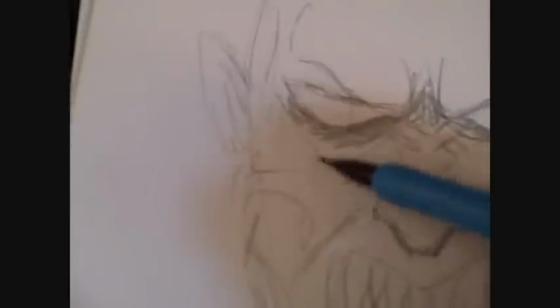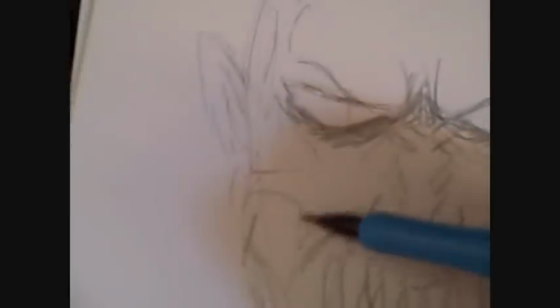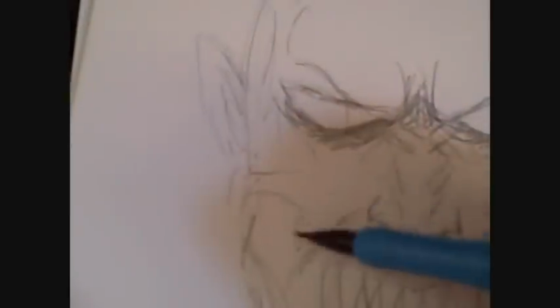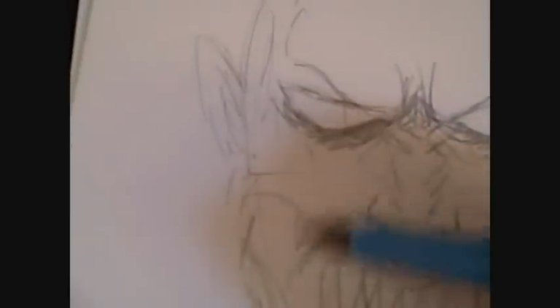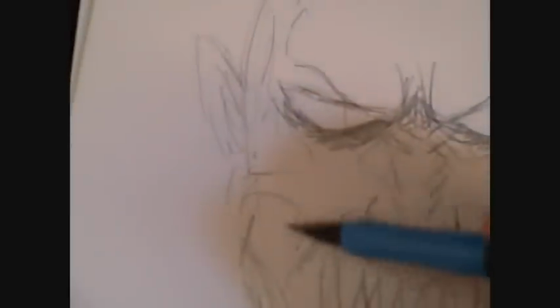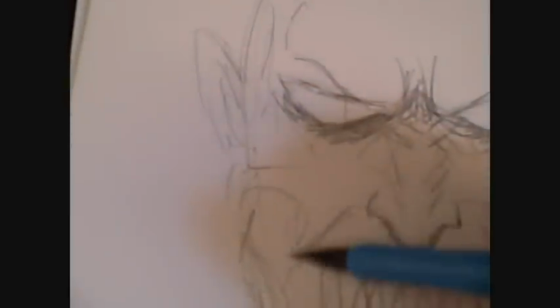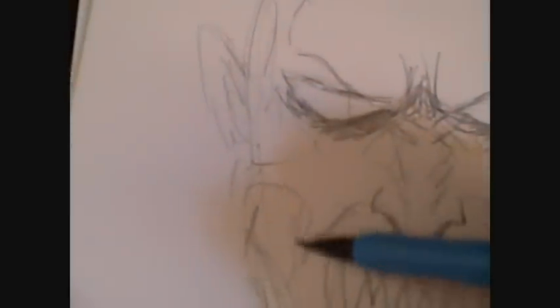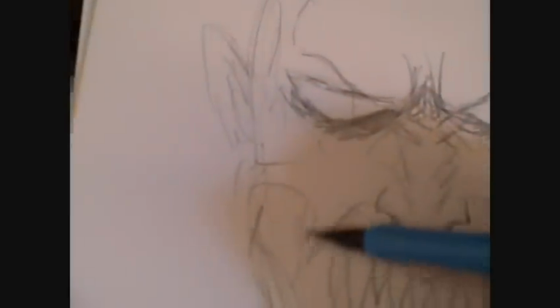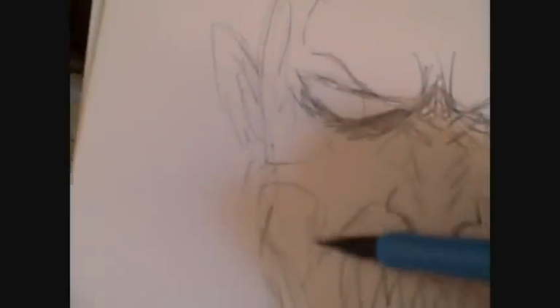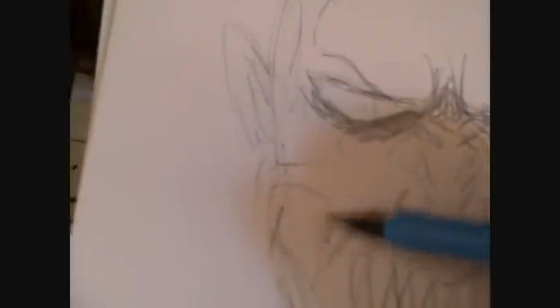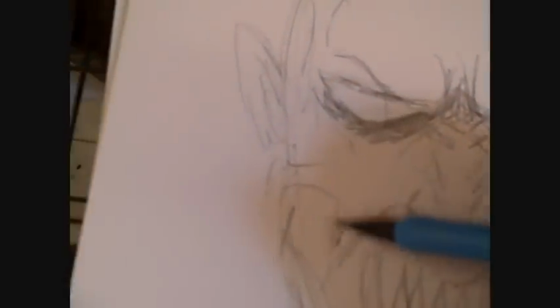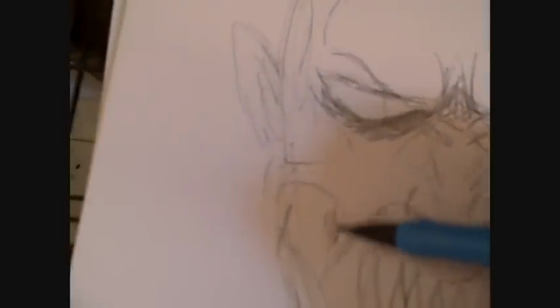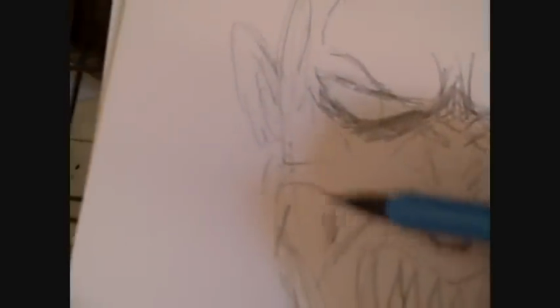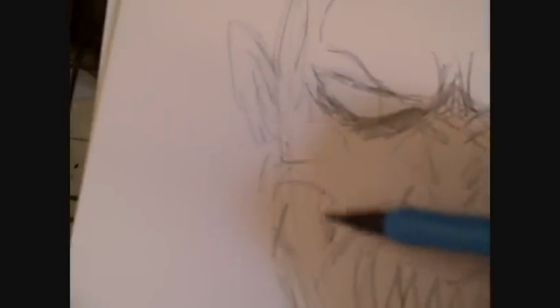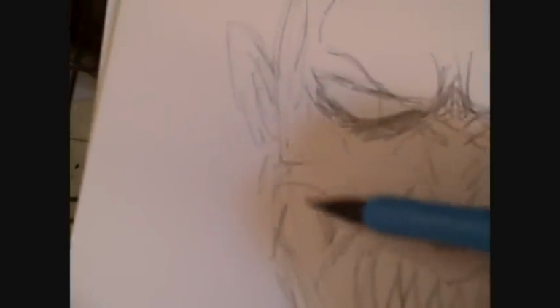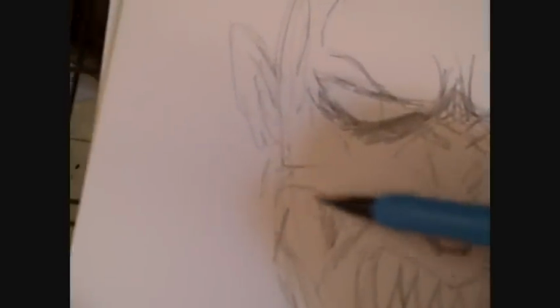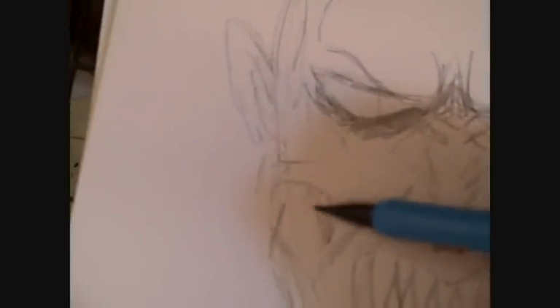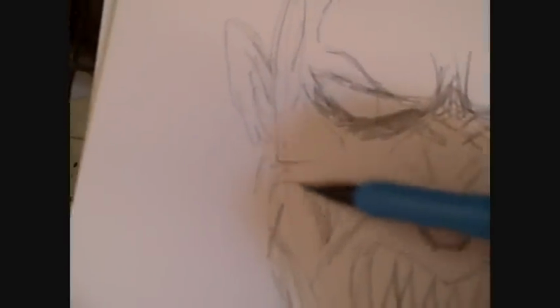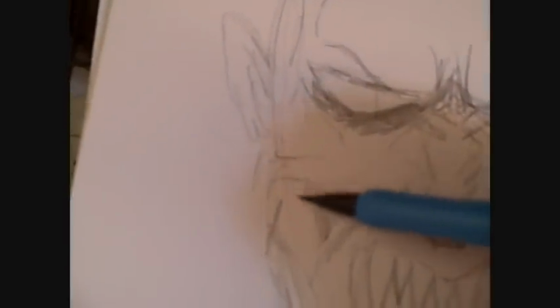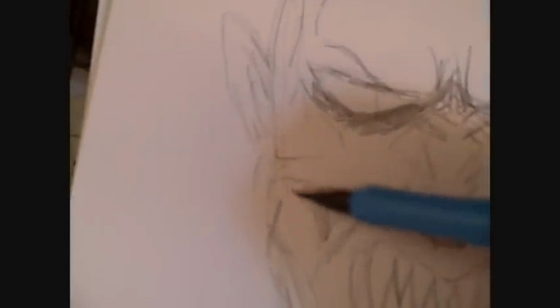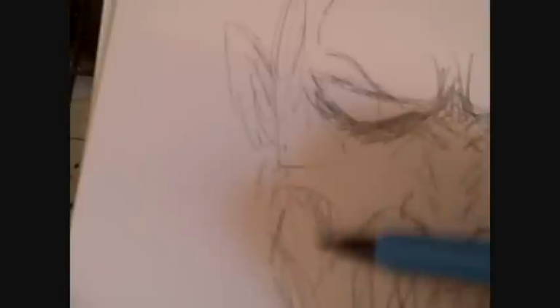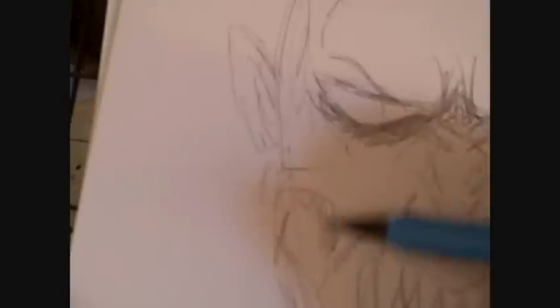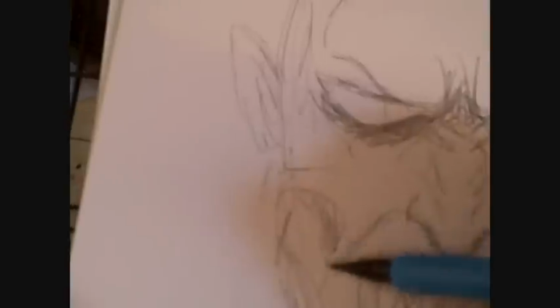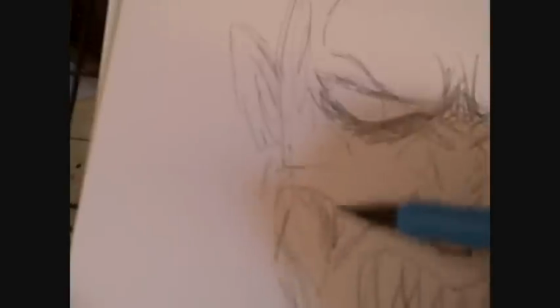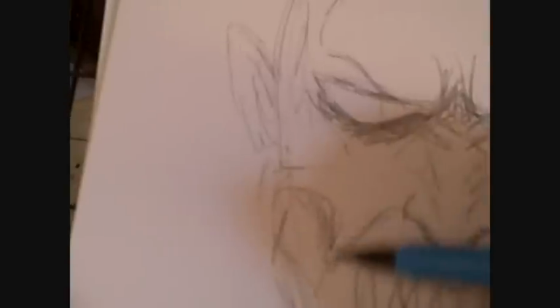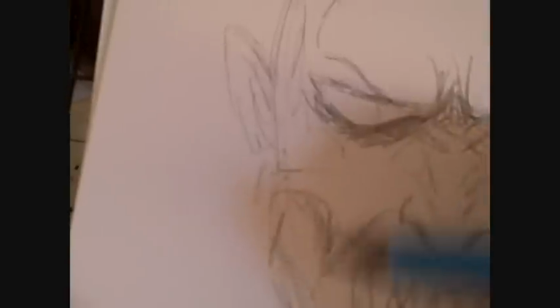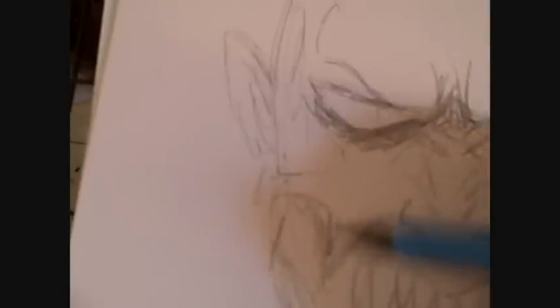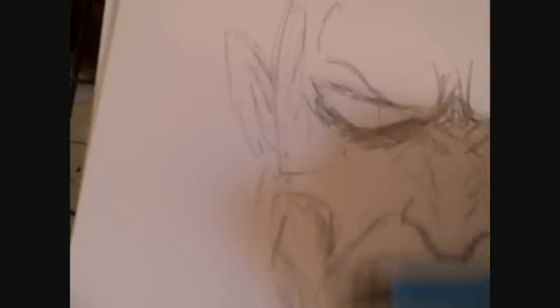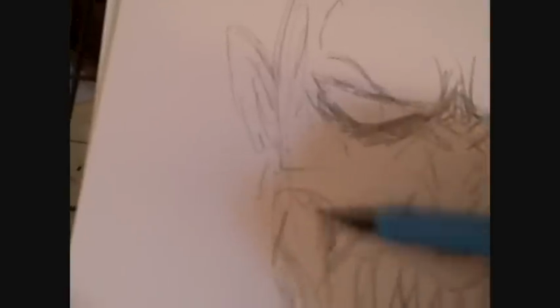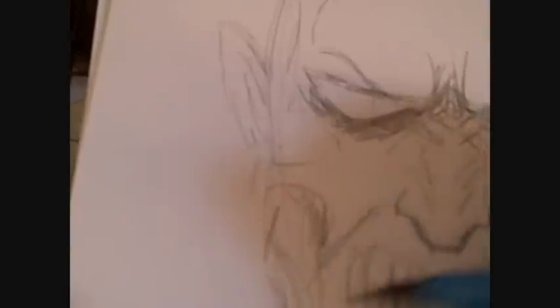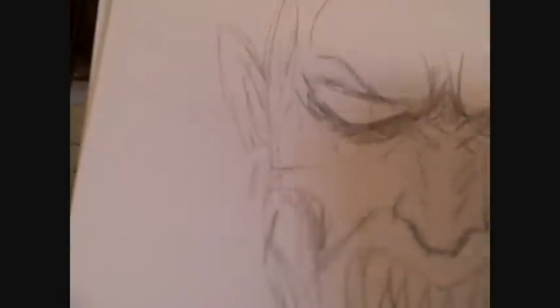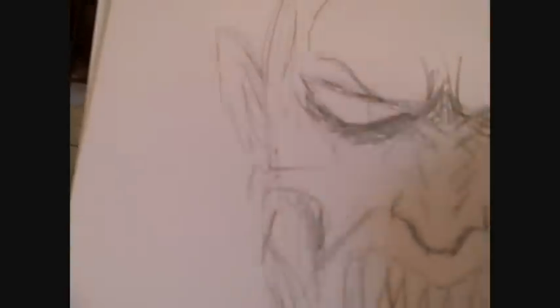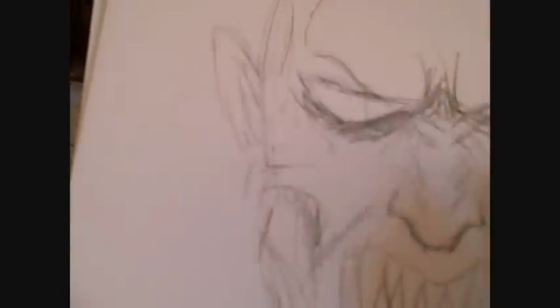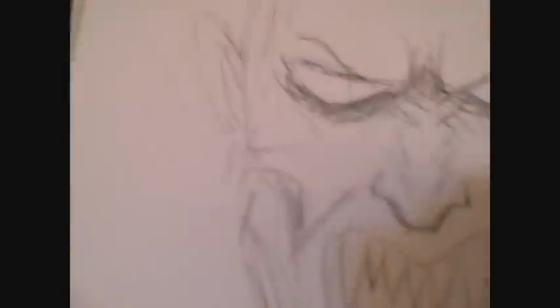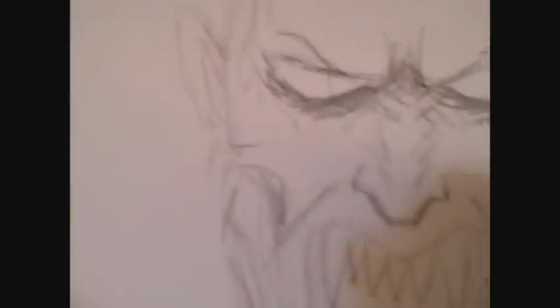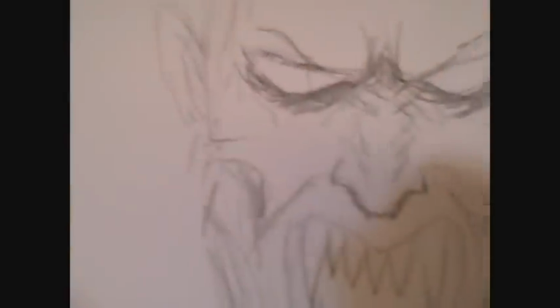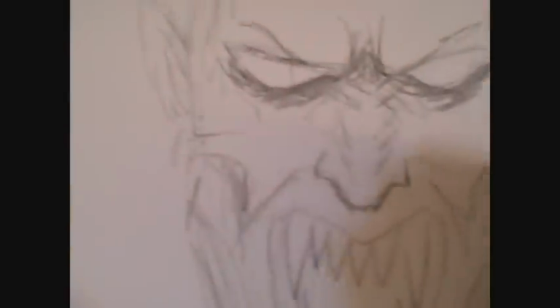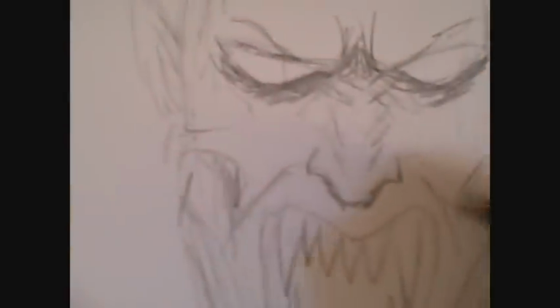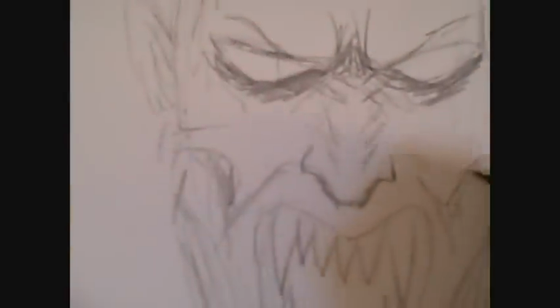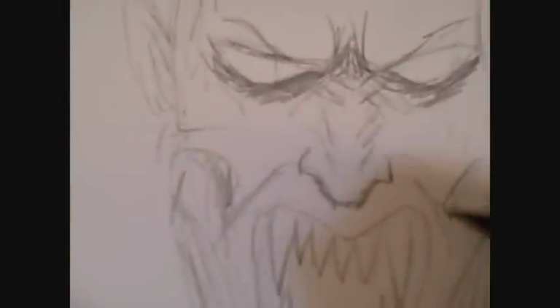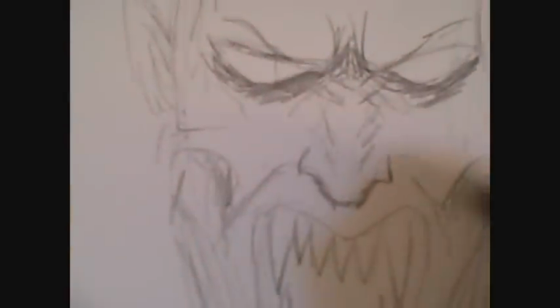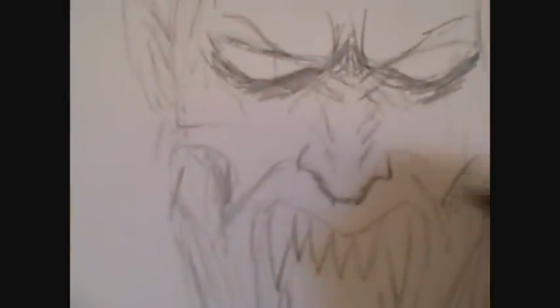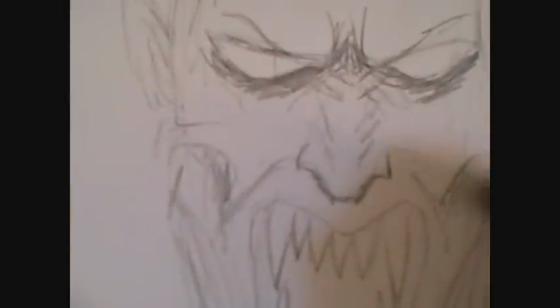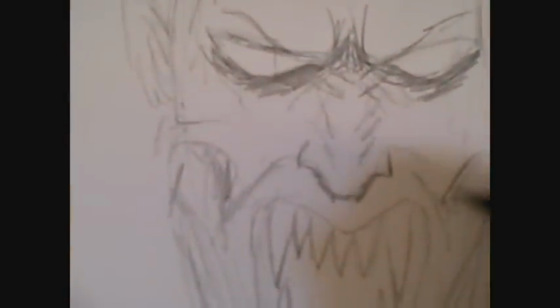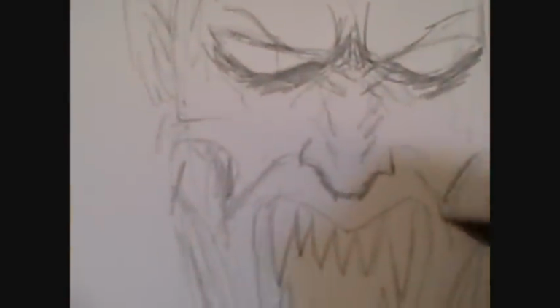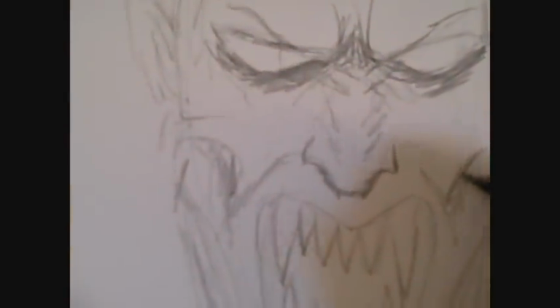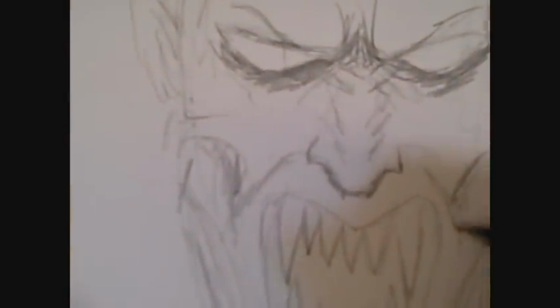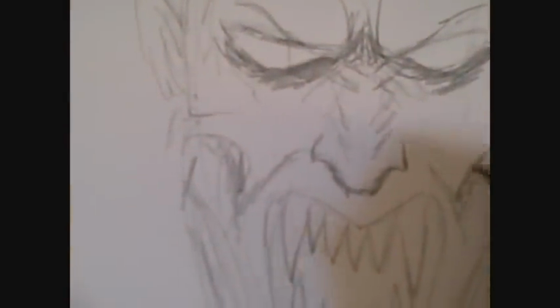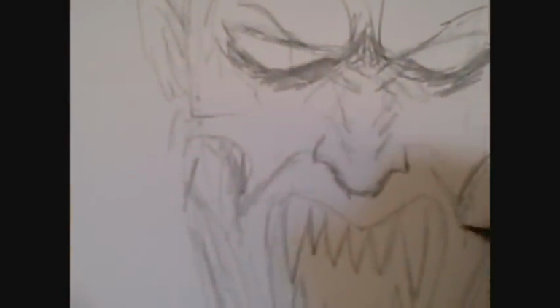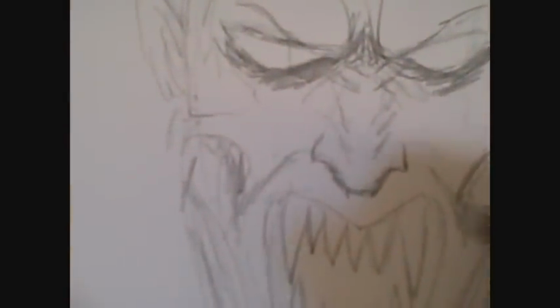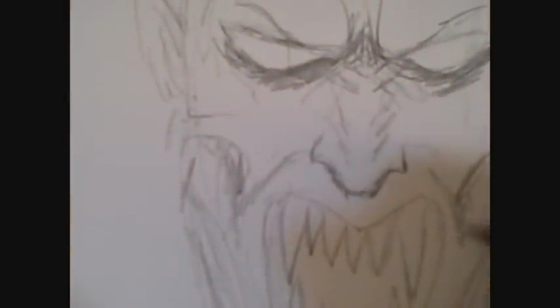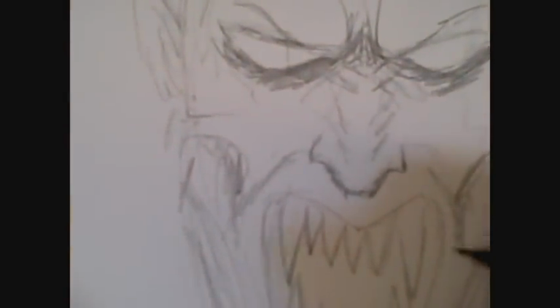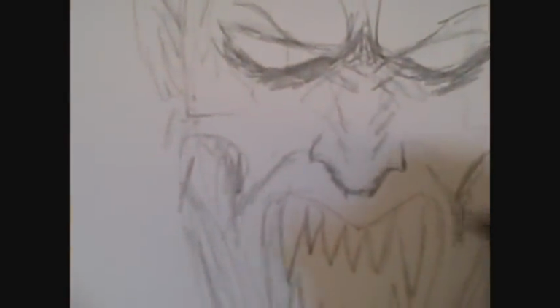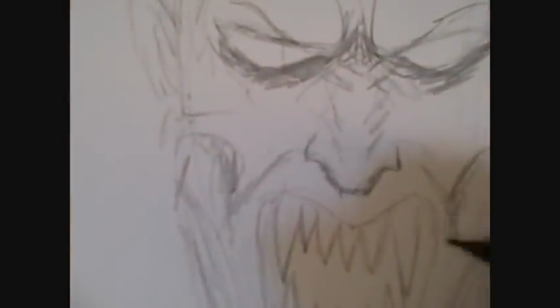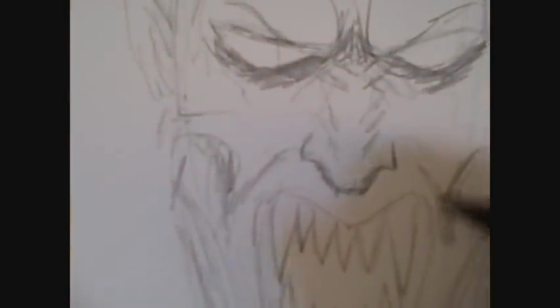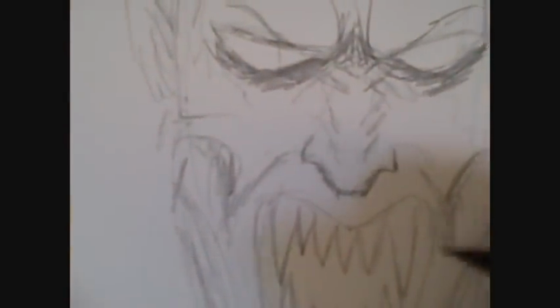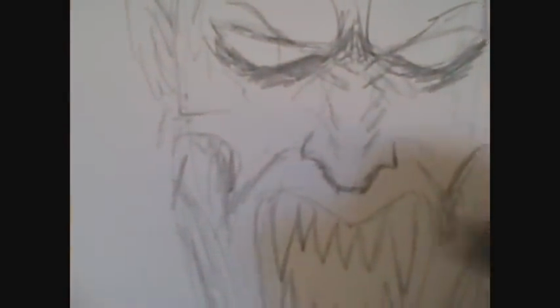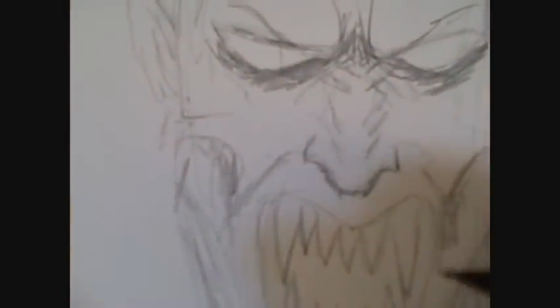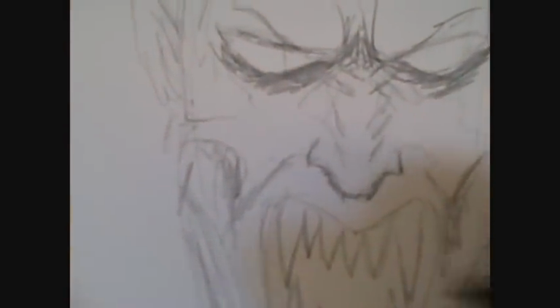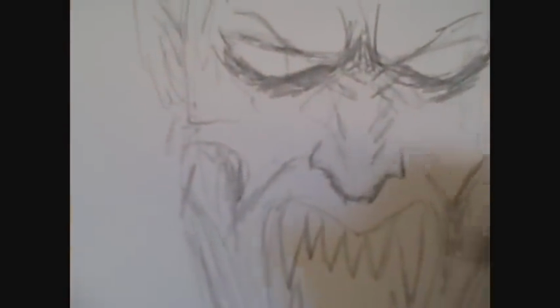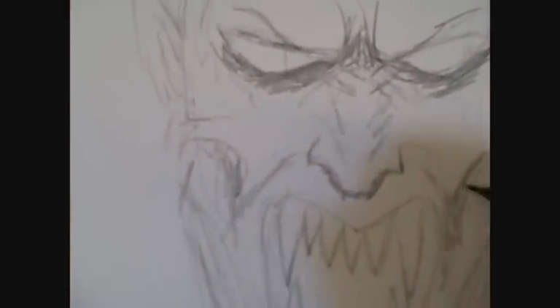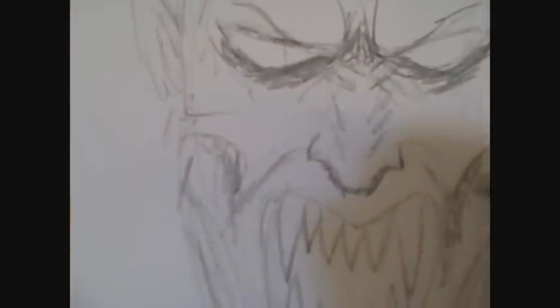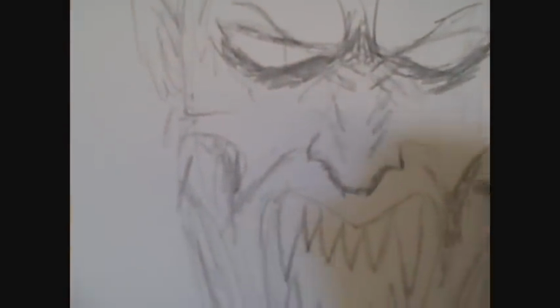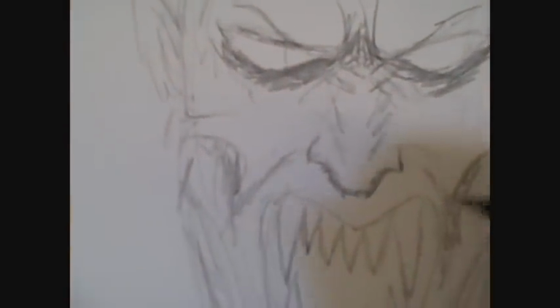Just darkening some lines and adding a bit of shade here and there, just to mark how it would look.